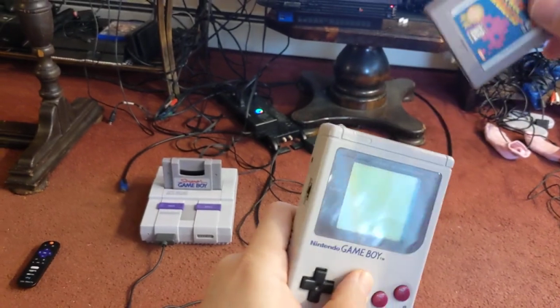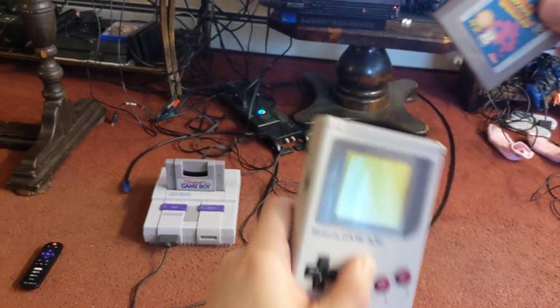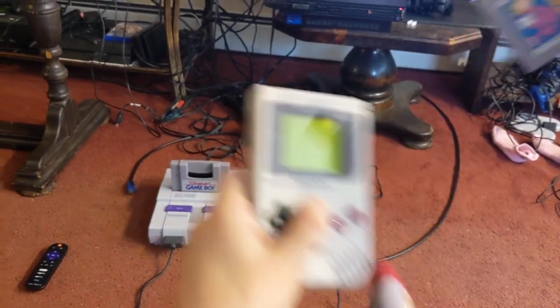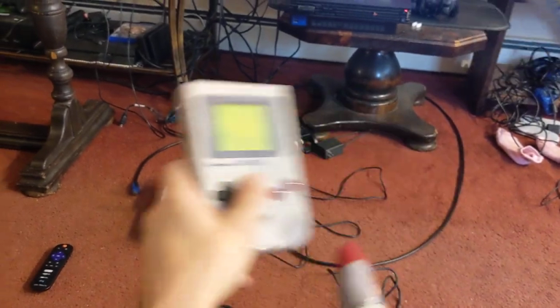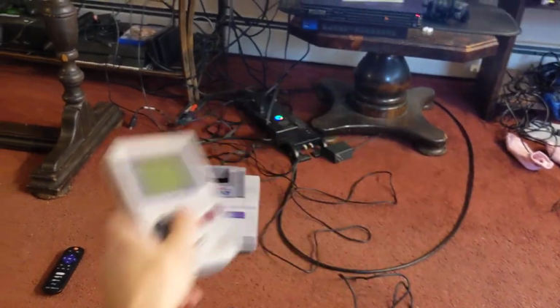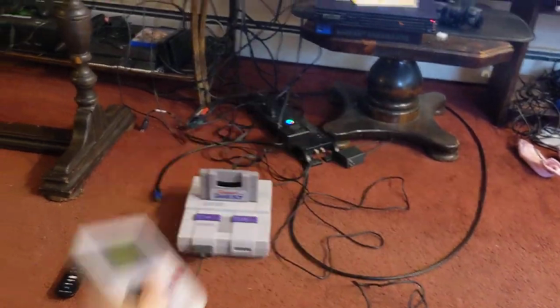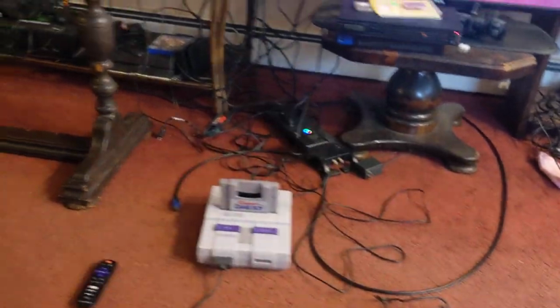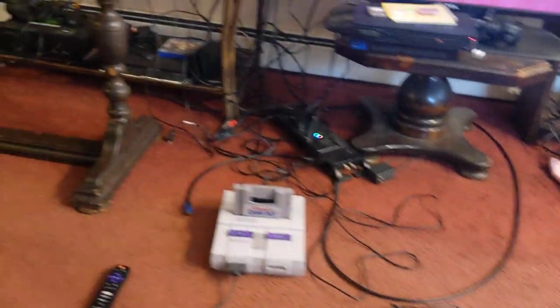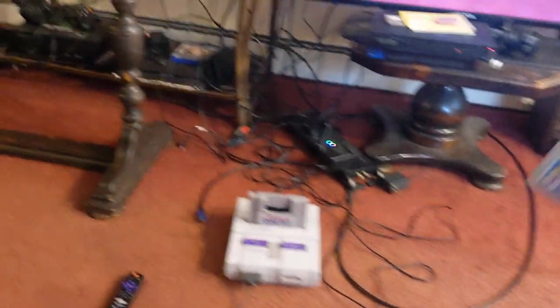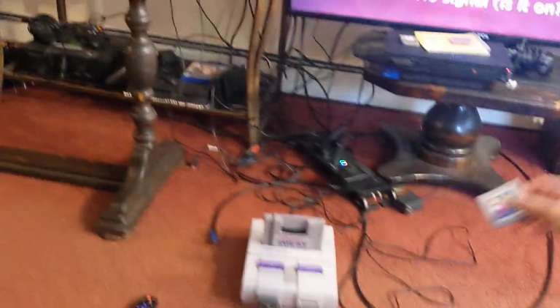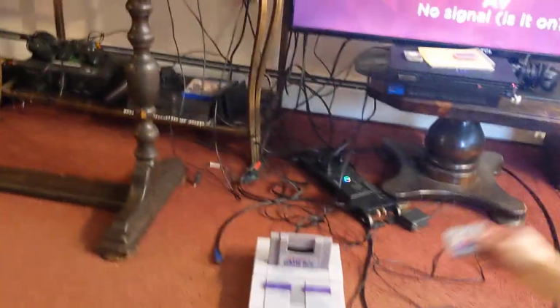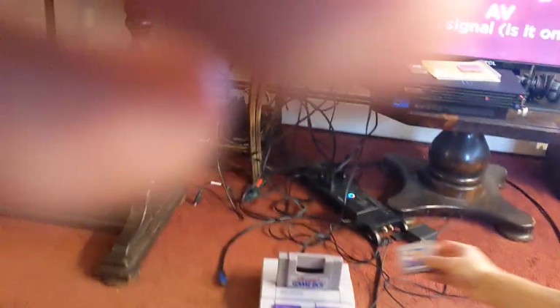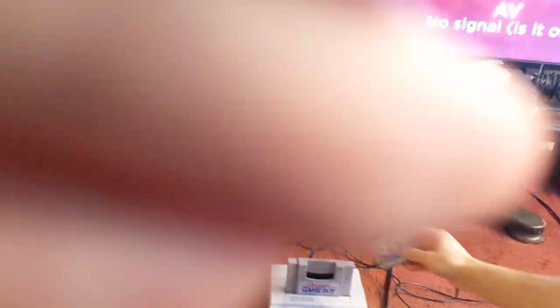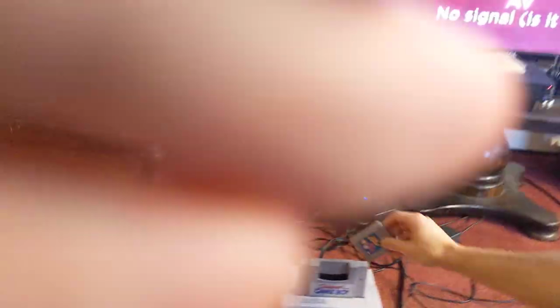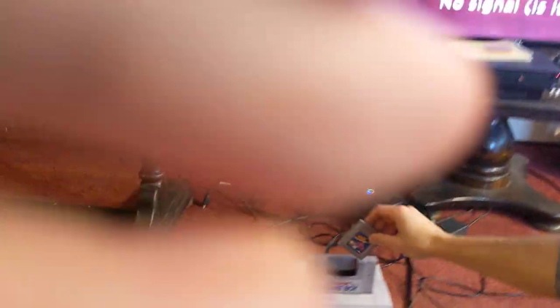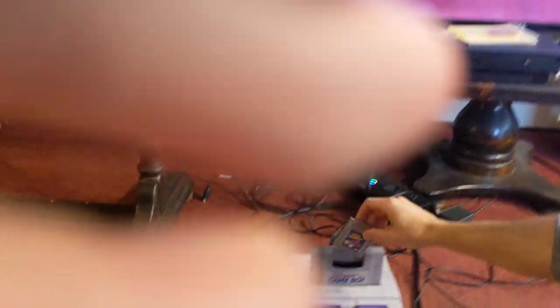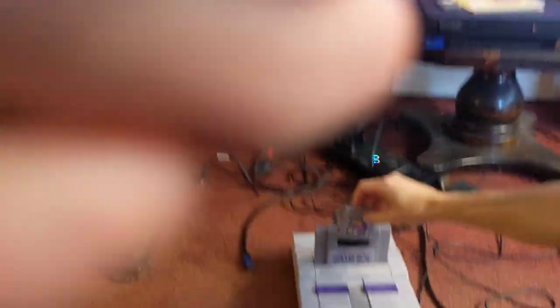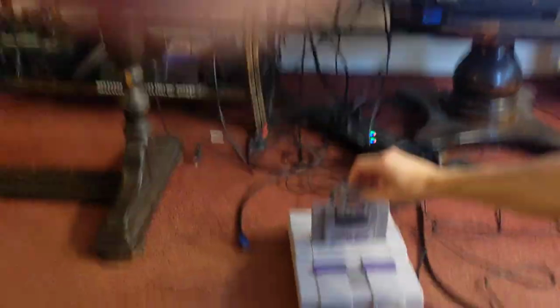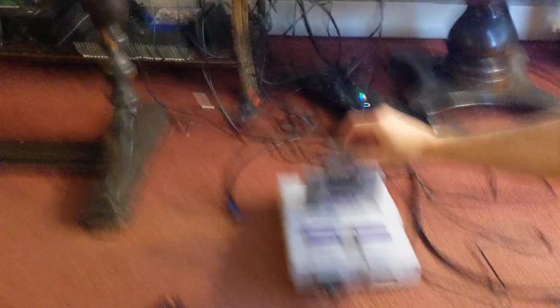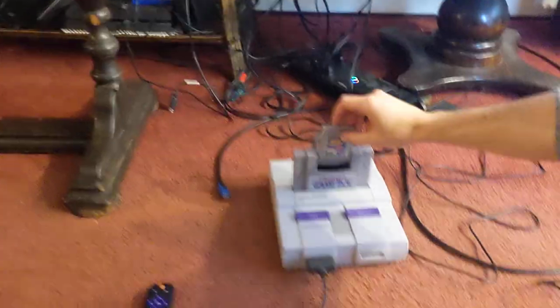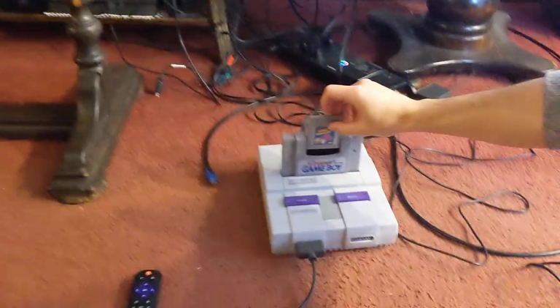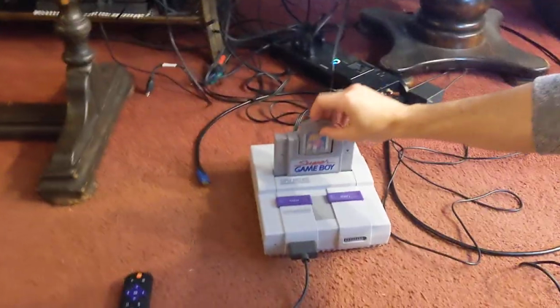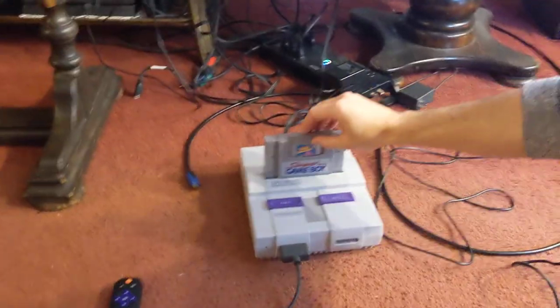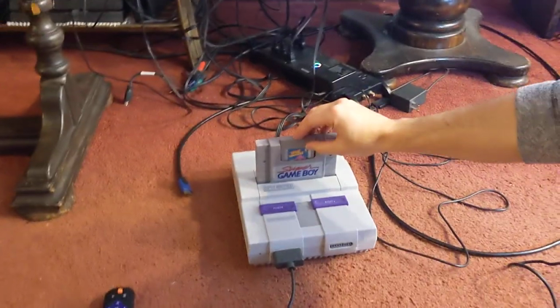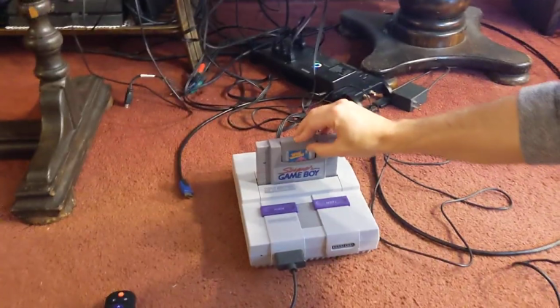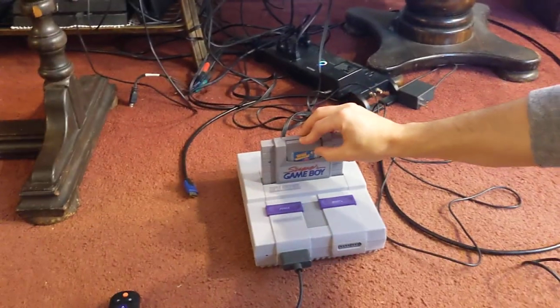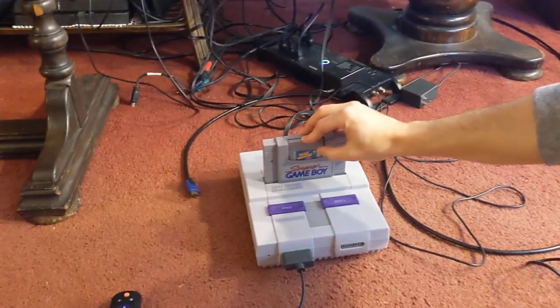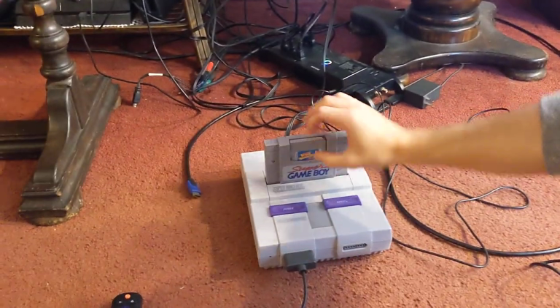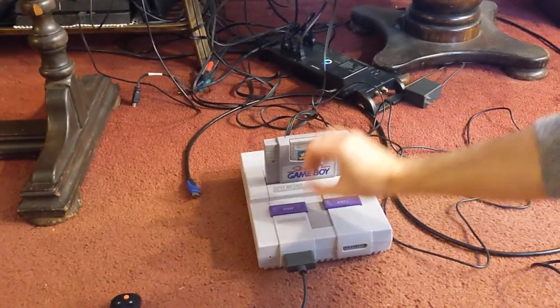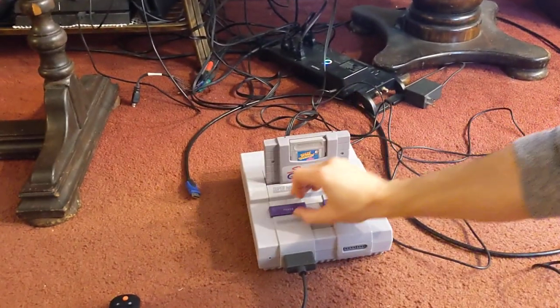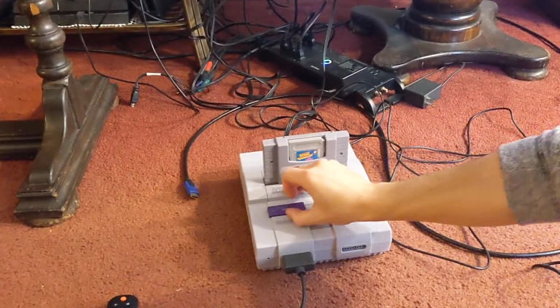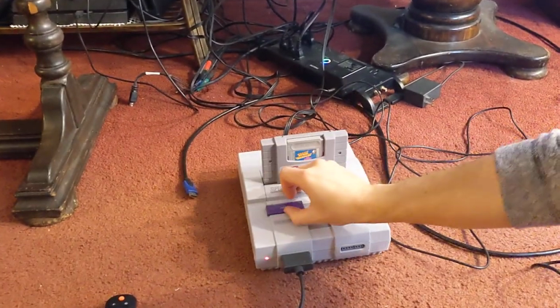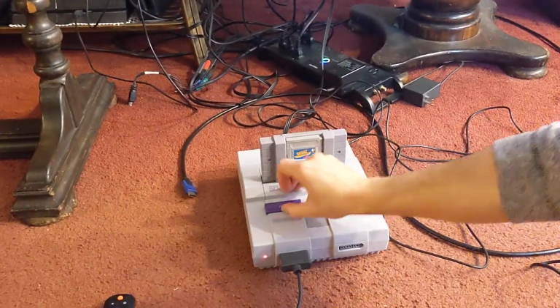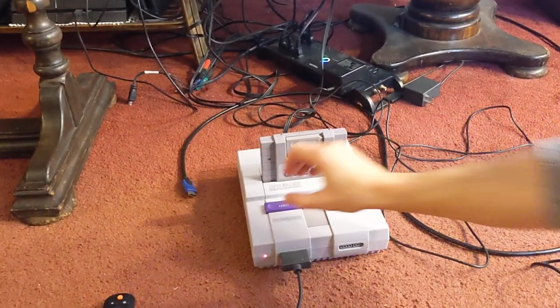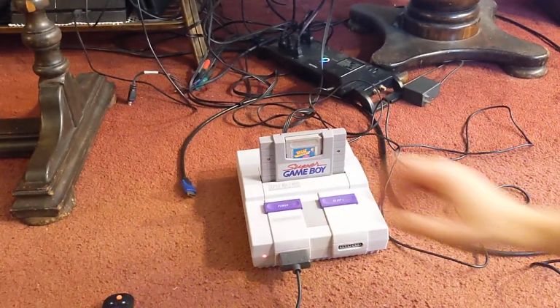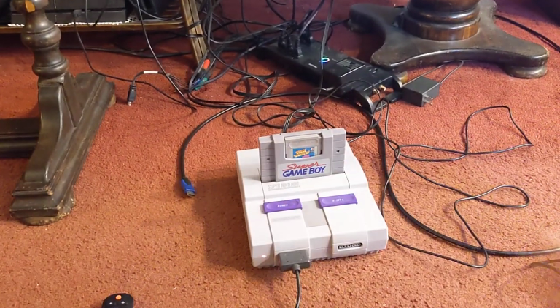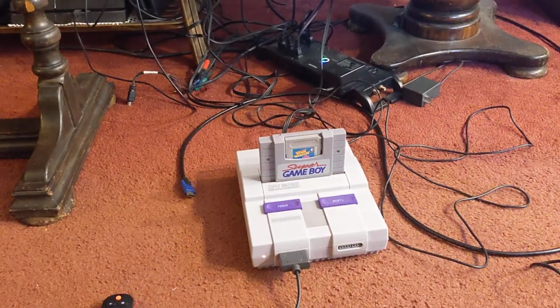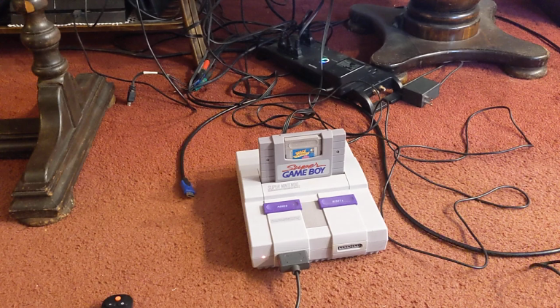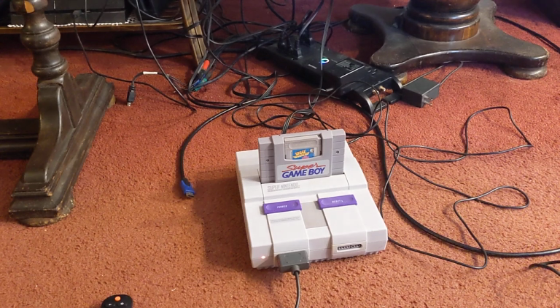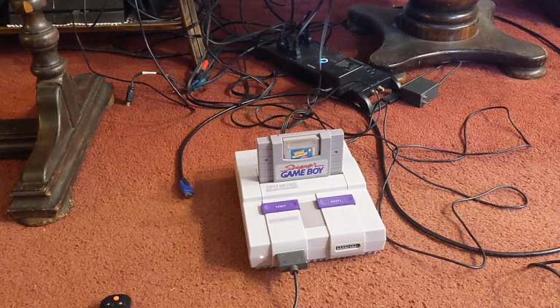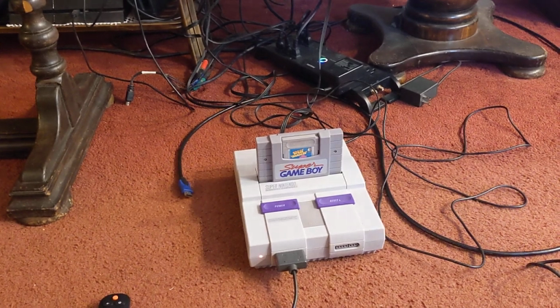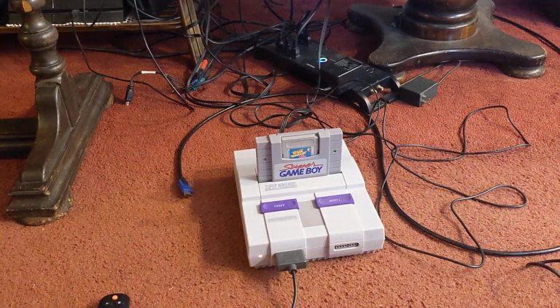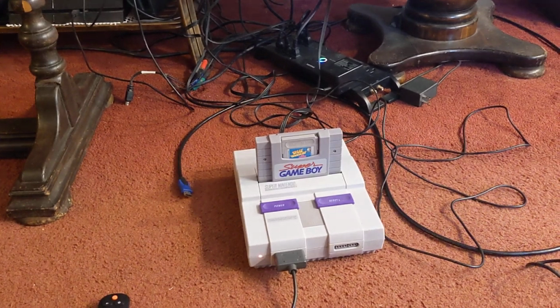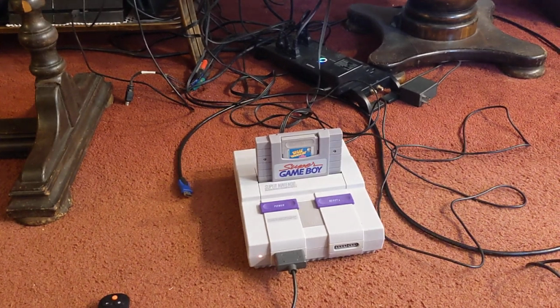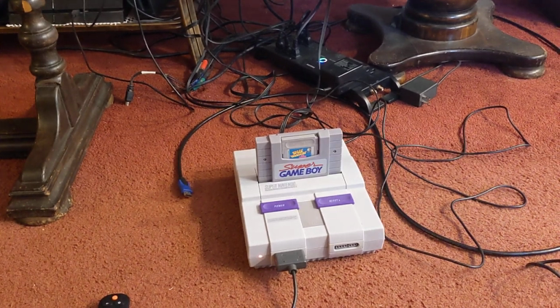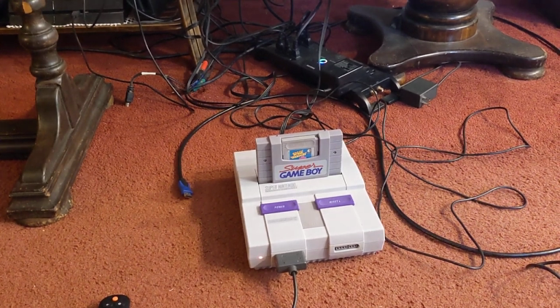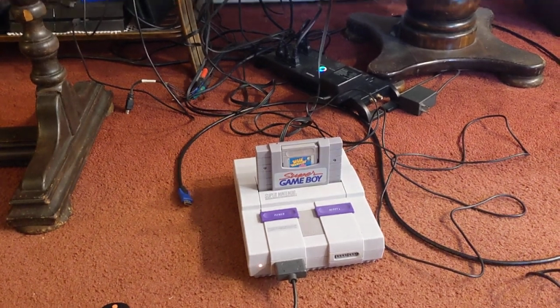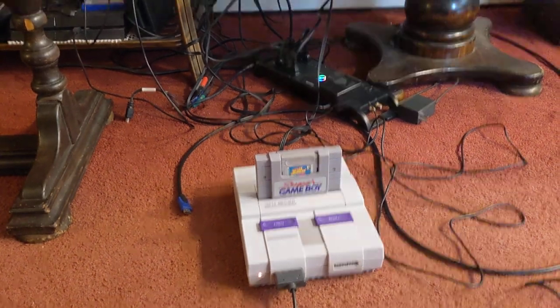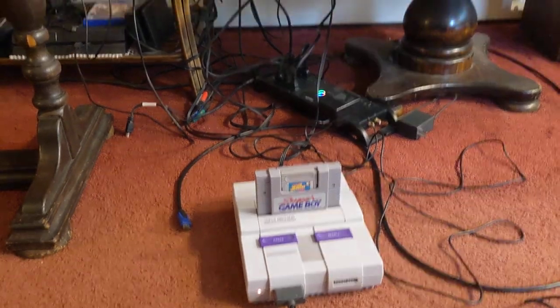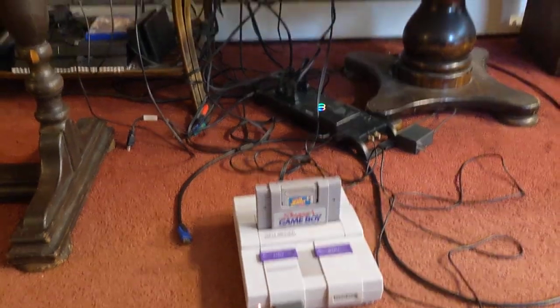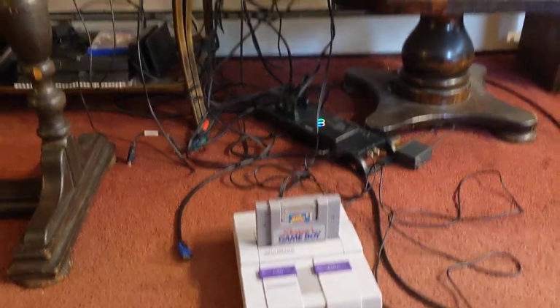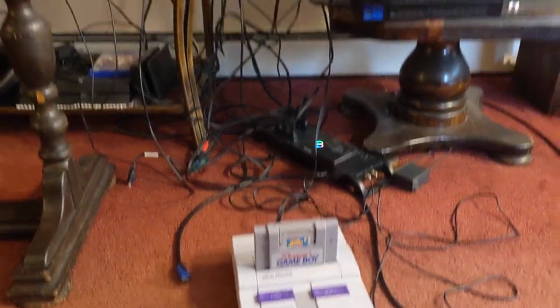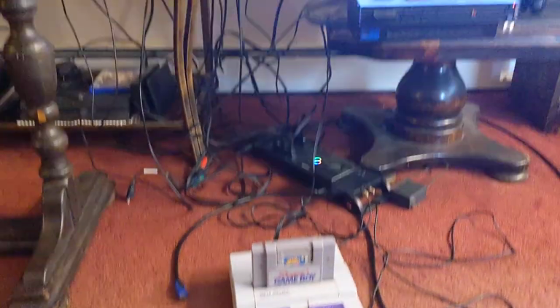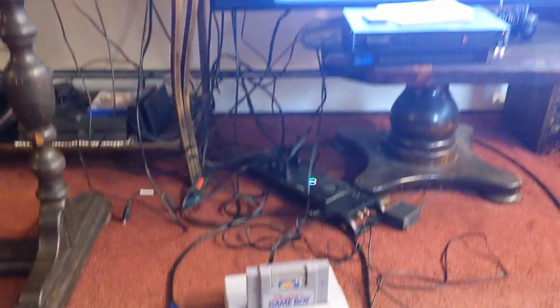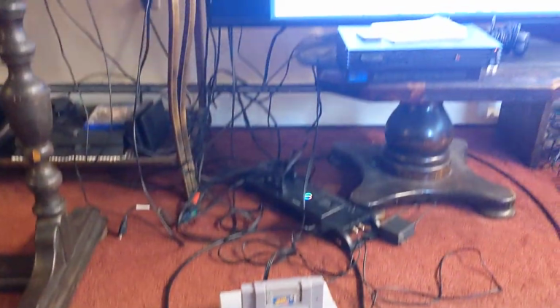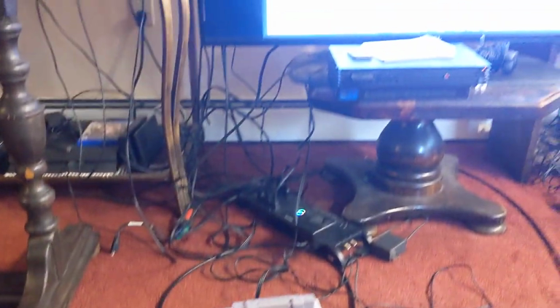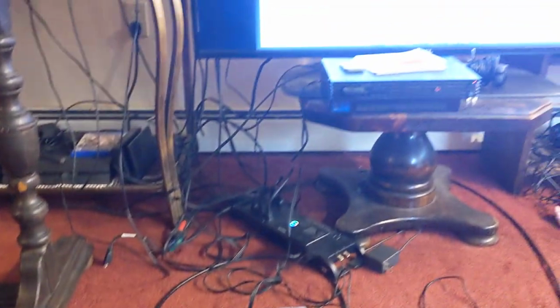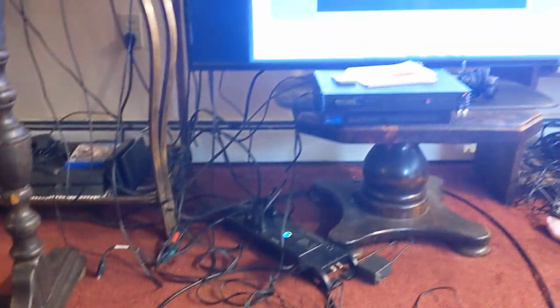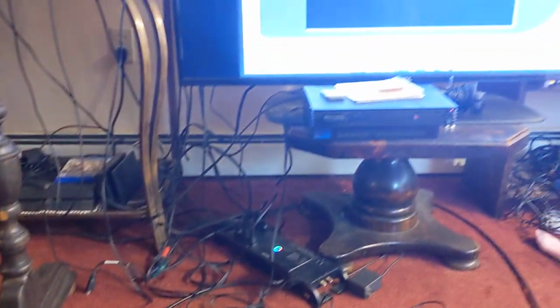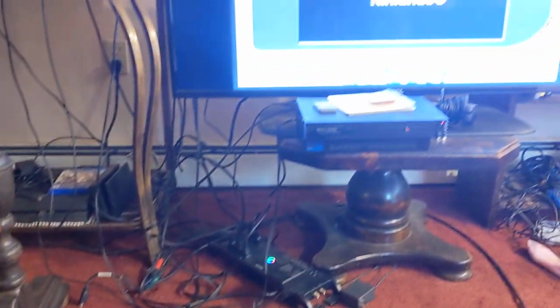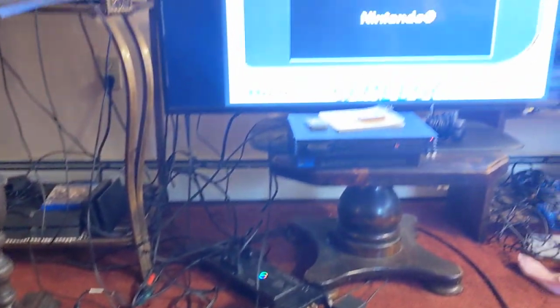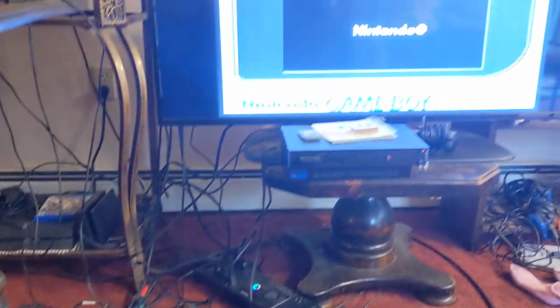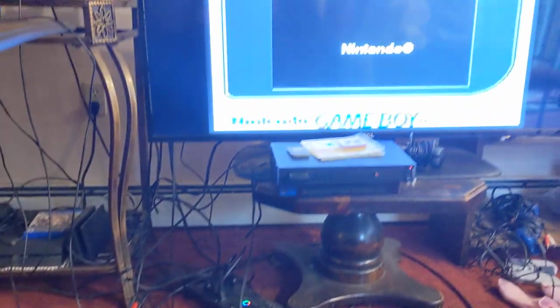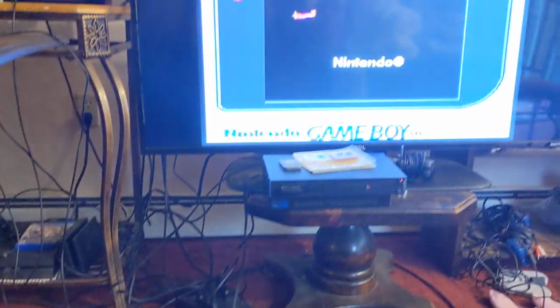Same cartridge. Time for Super Game Boy power.